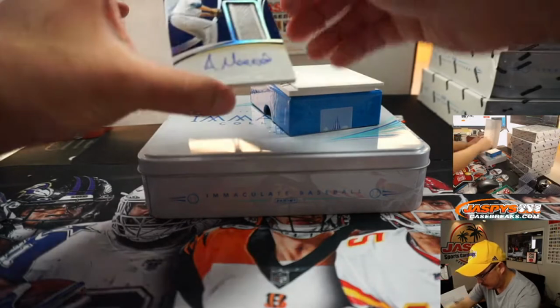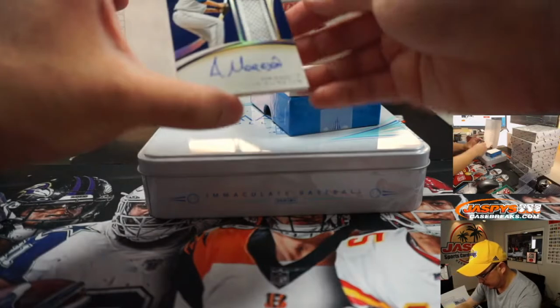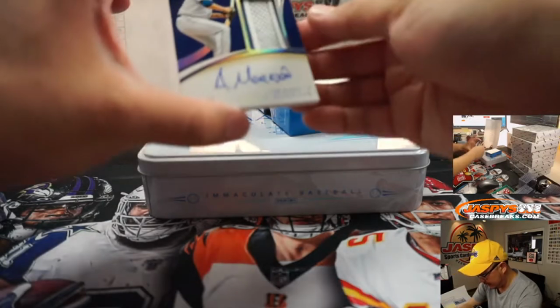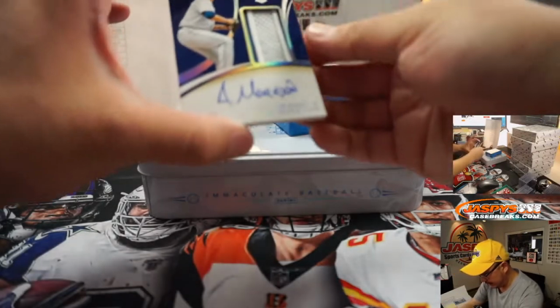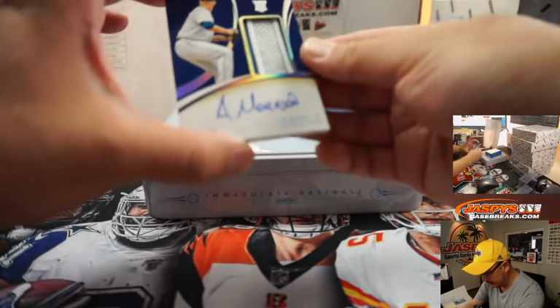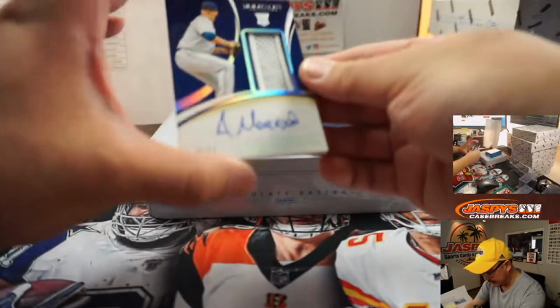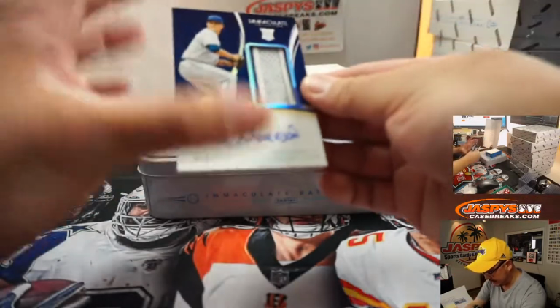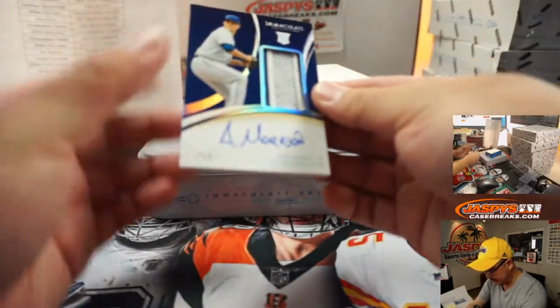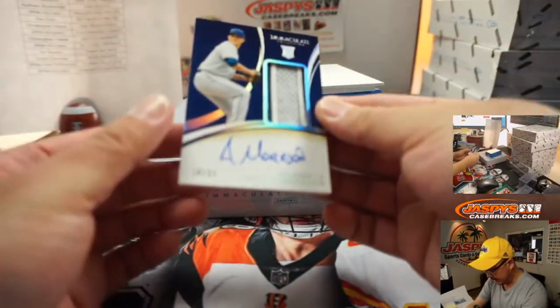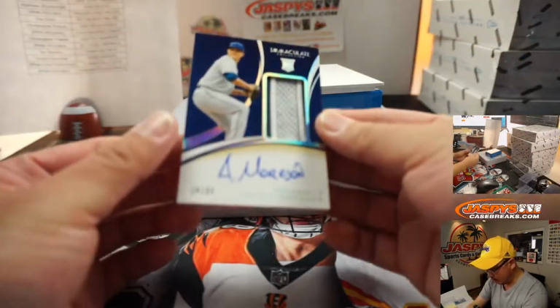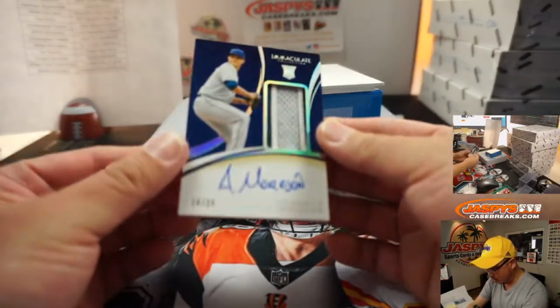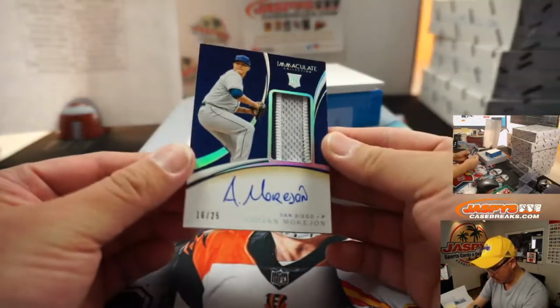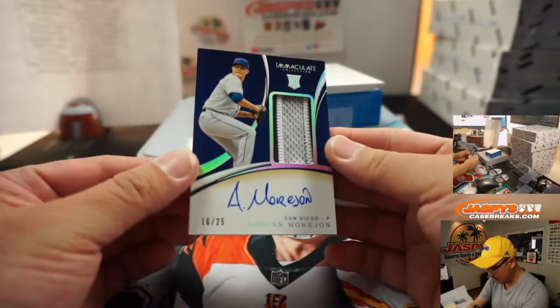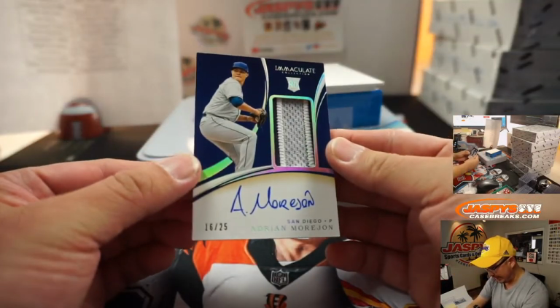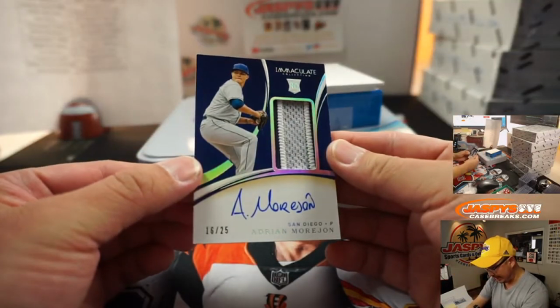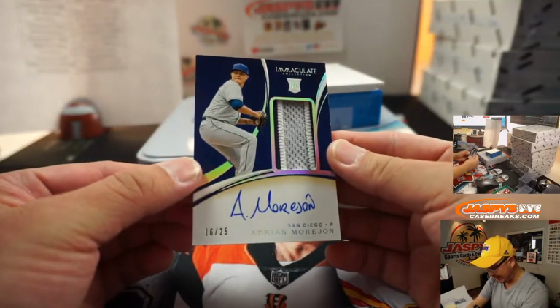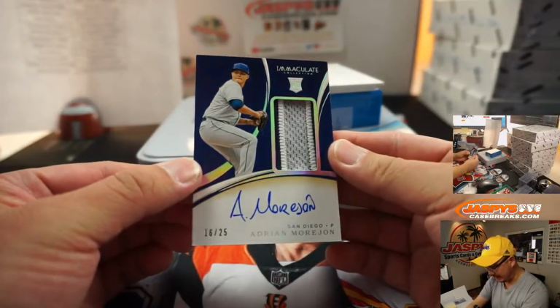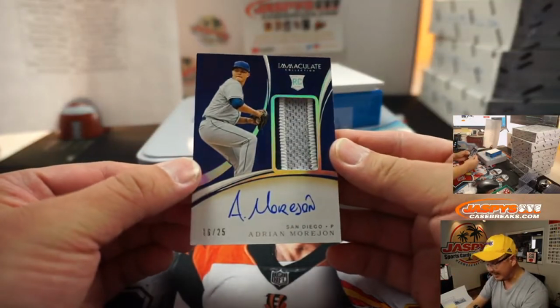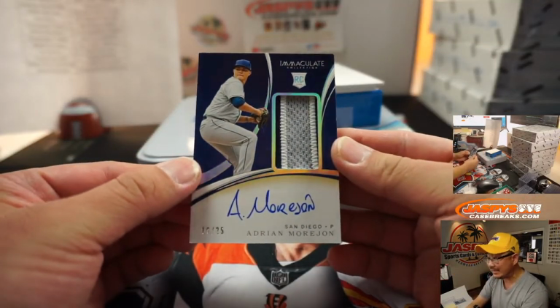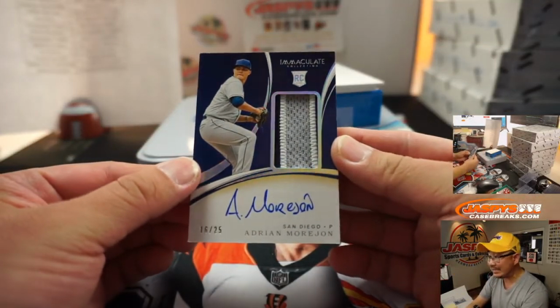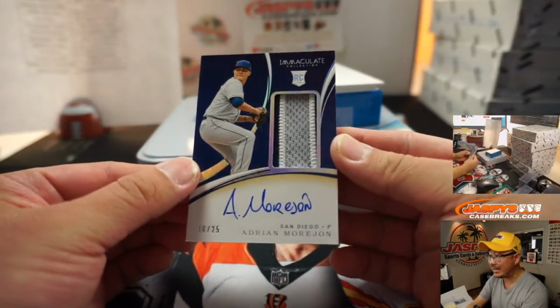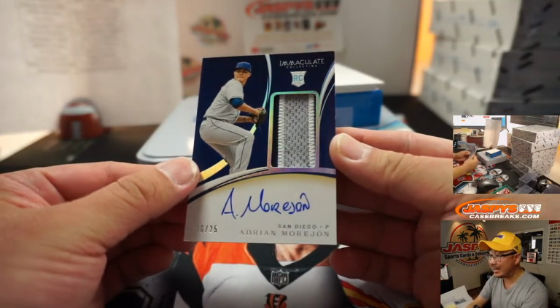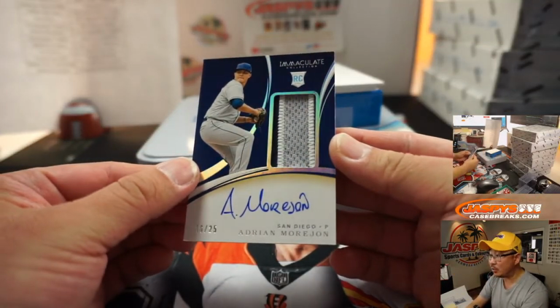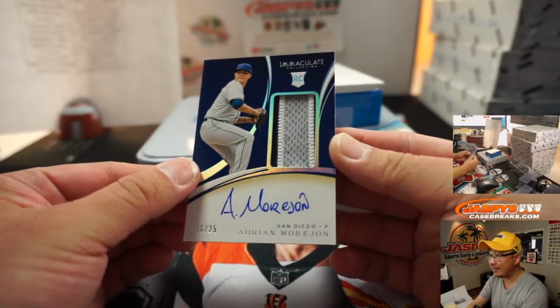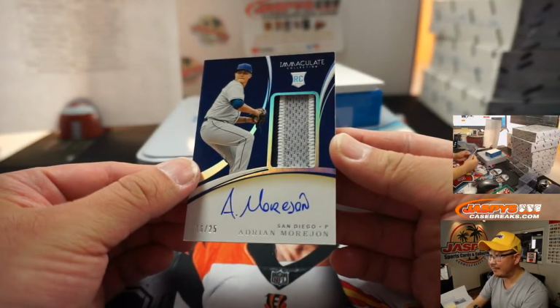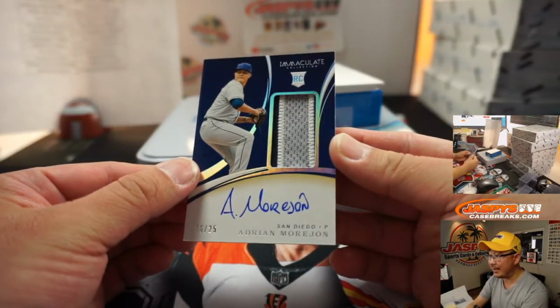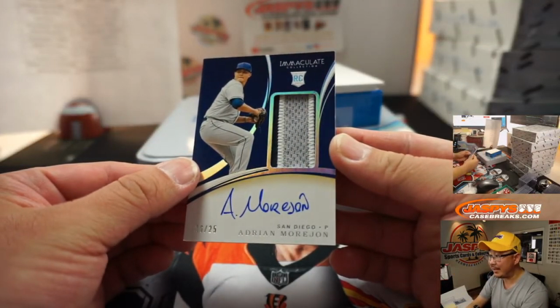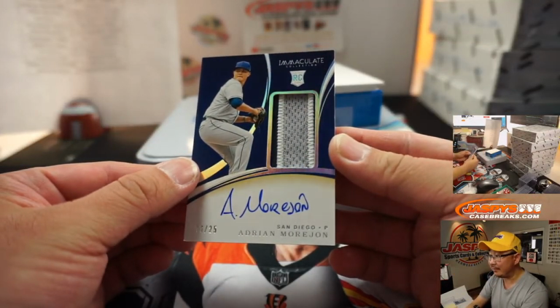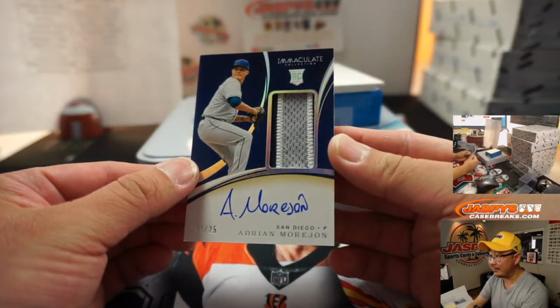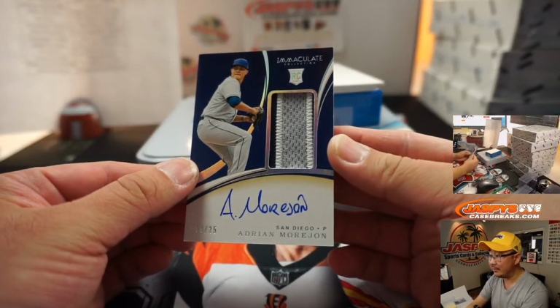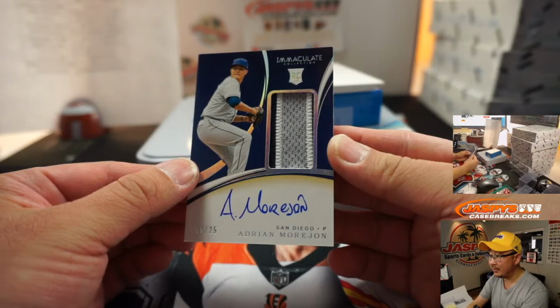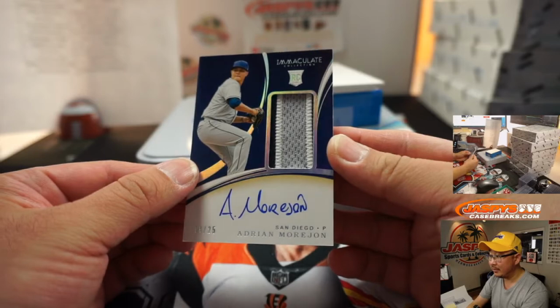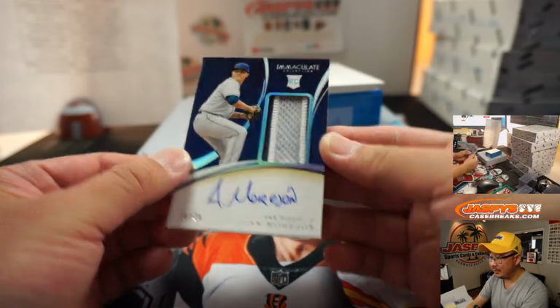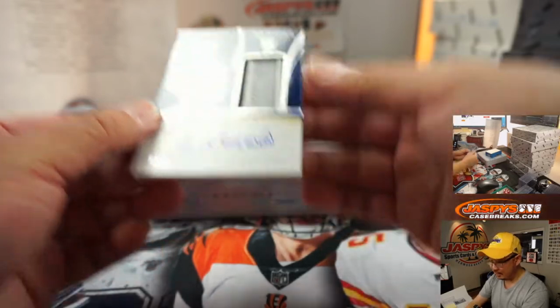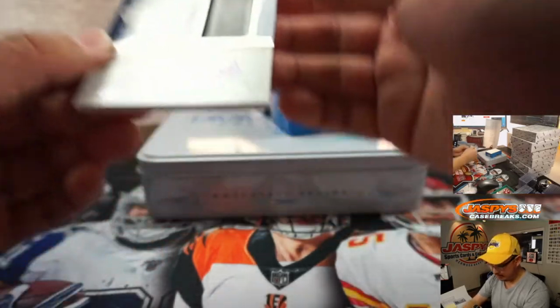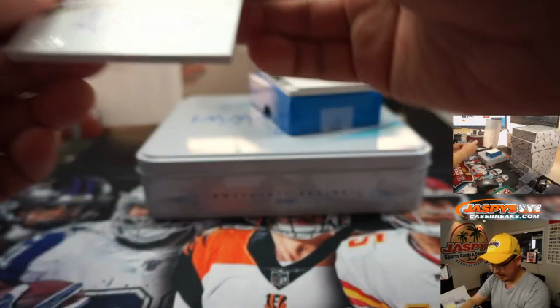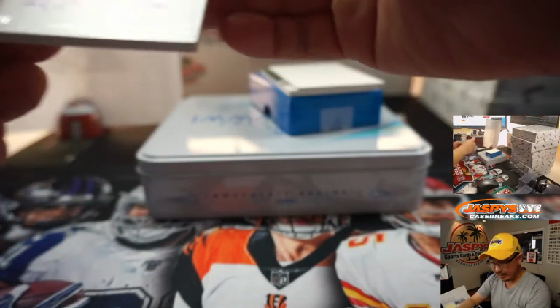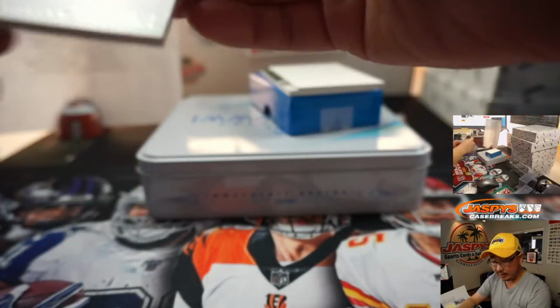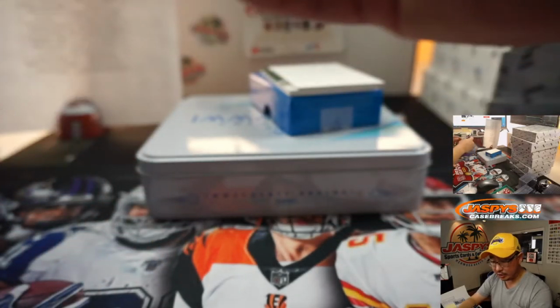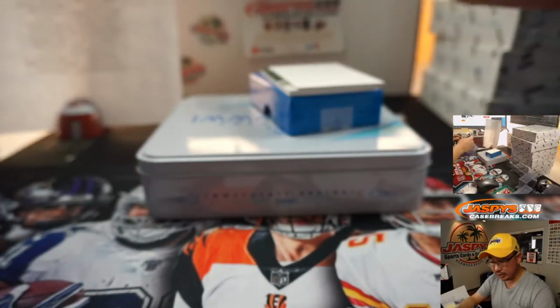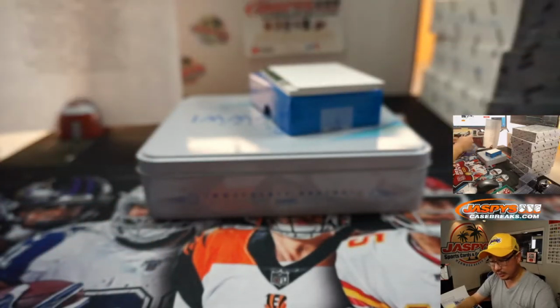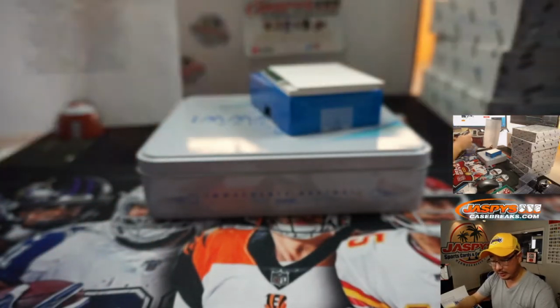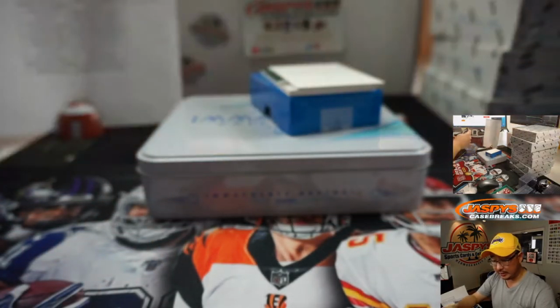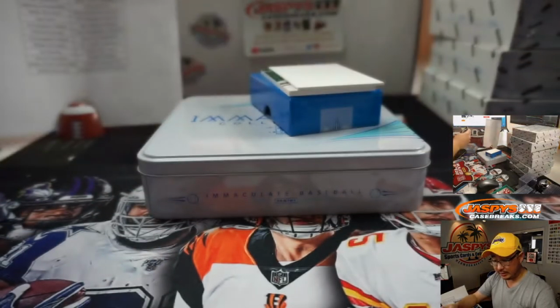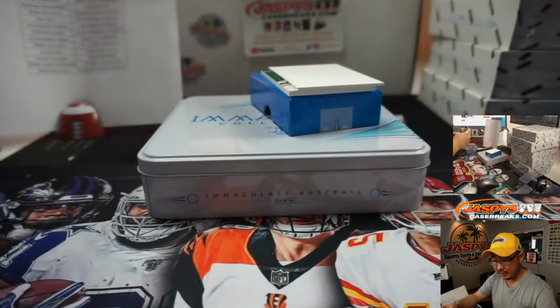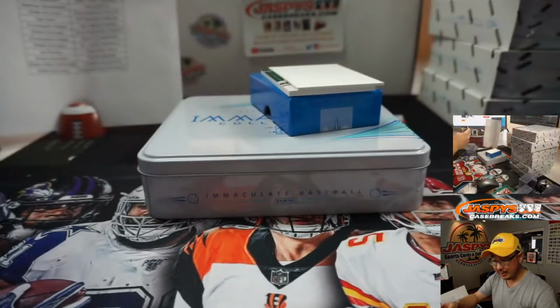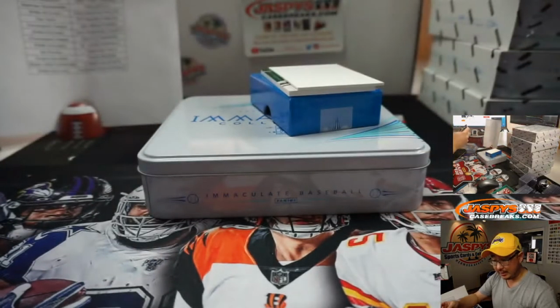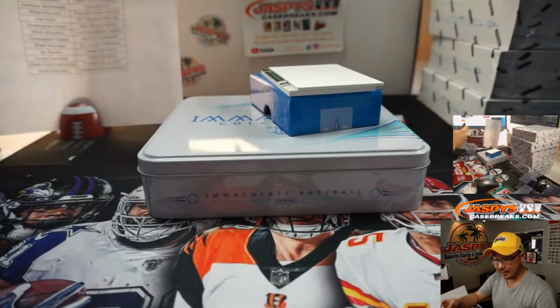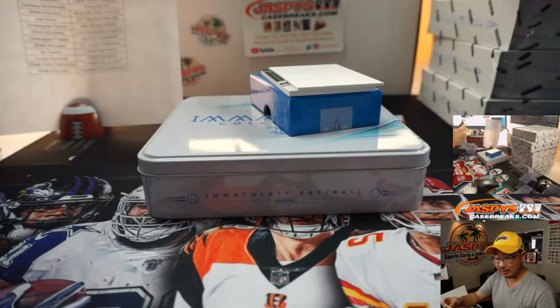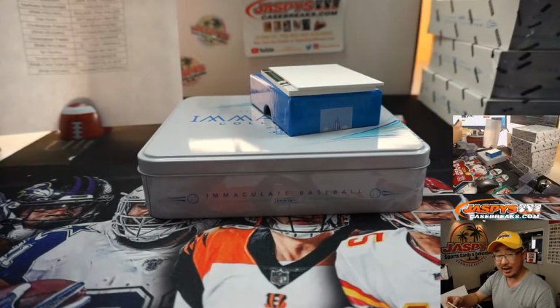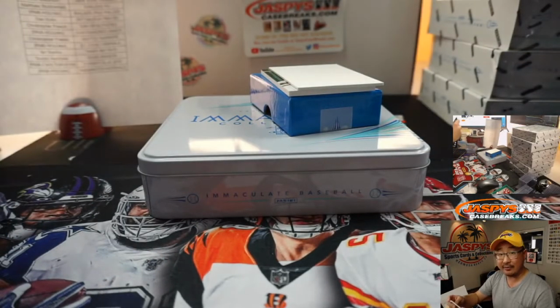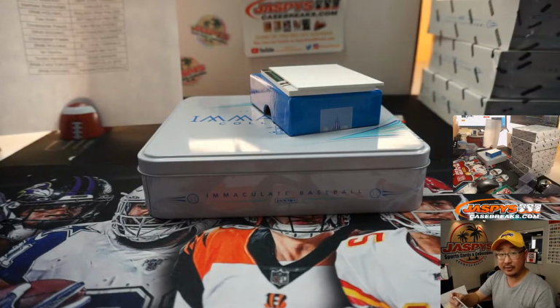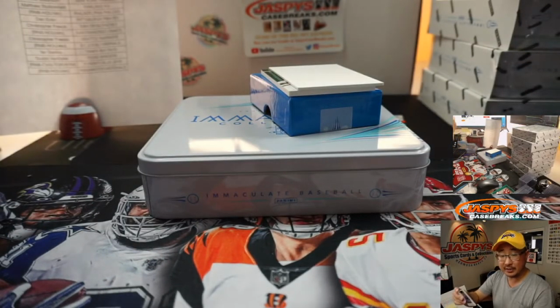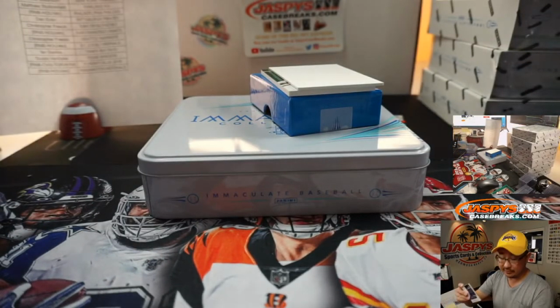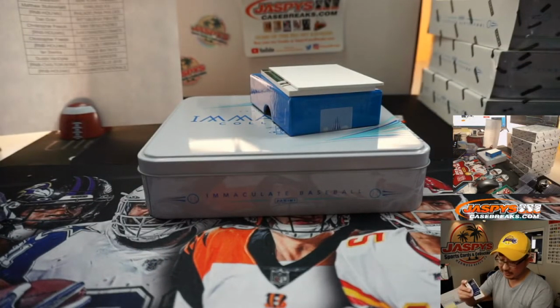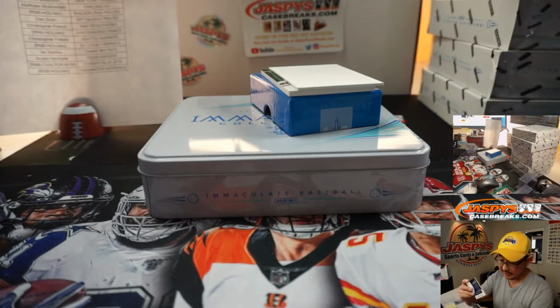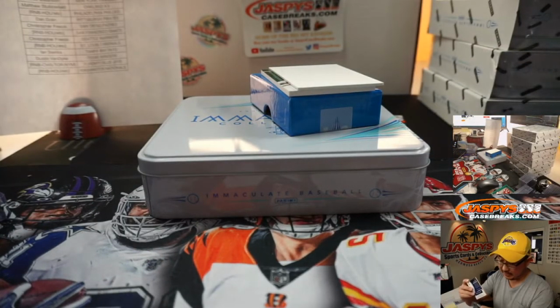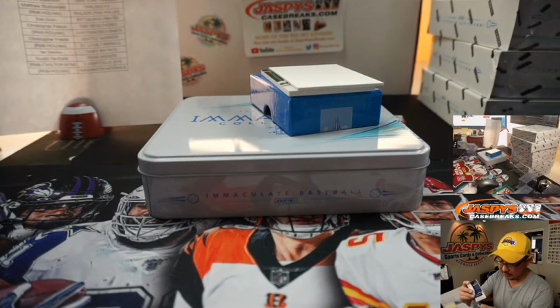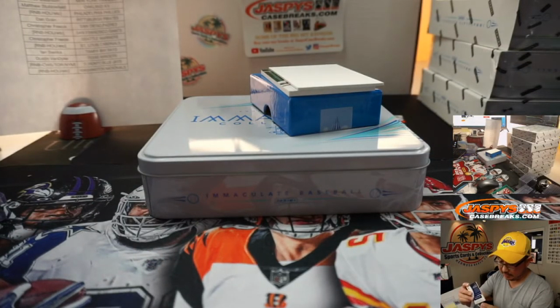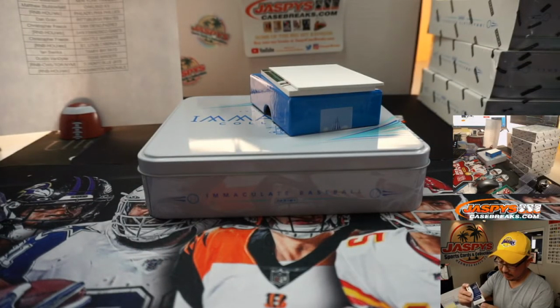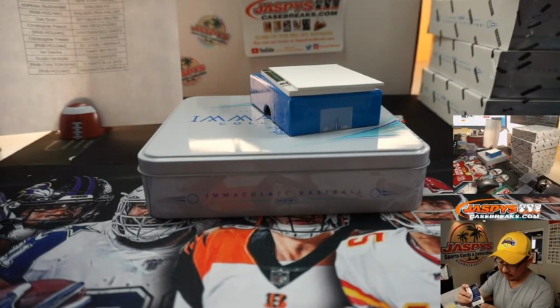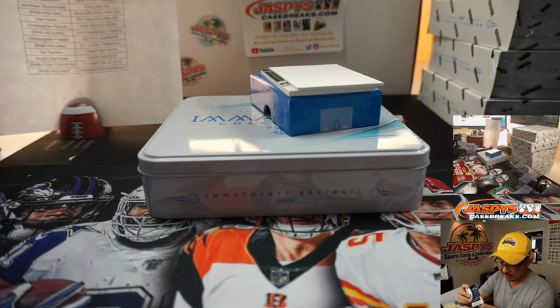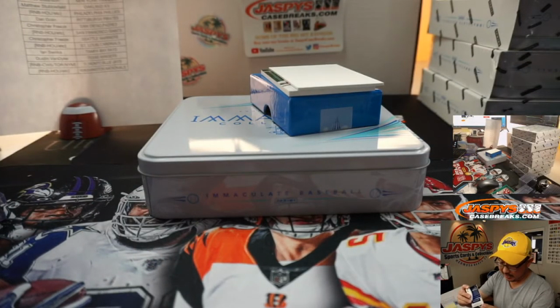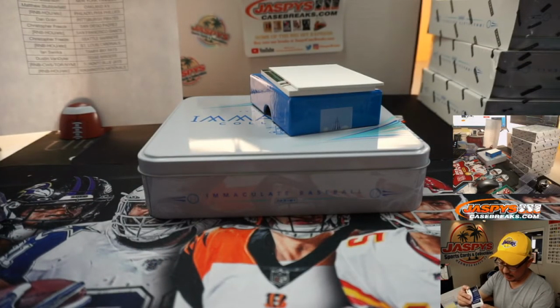There's Adrian Morejon again, 16 out of 25 — three-color jersey and autograph. Chris Fries with the Friars.